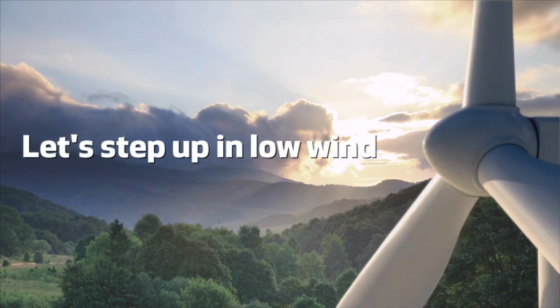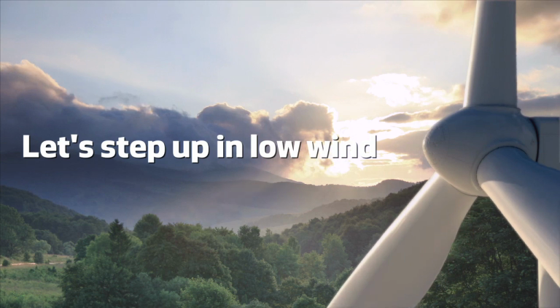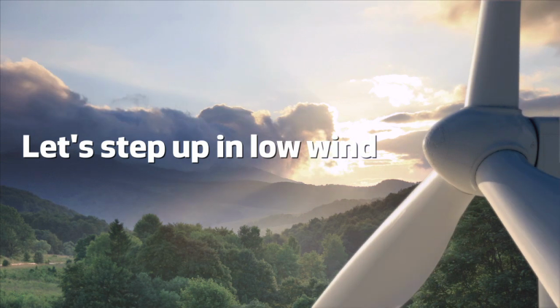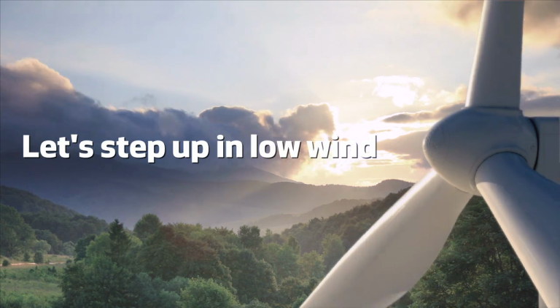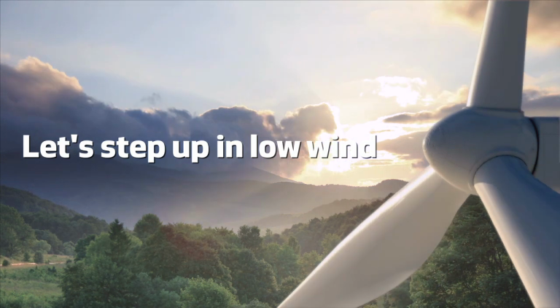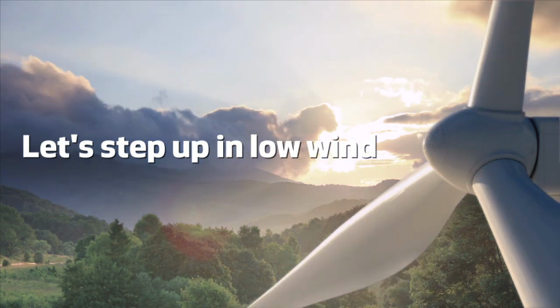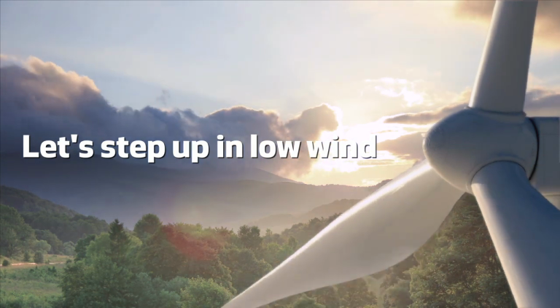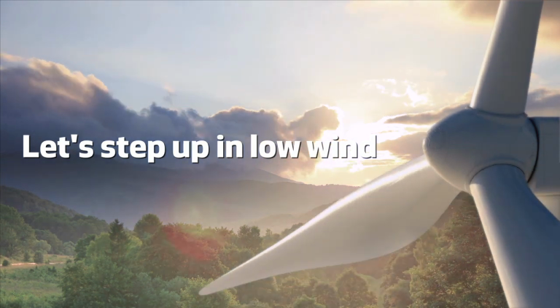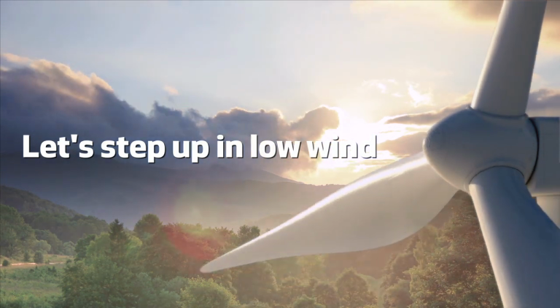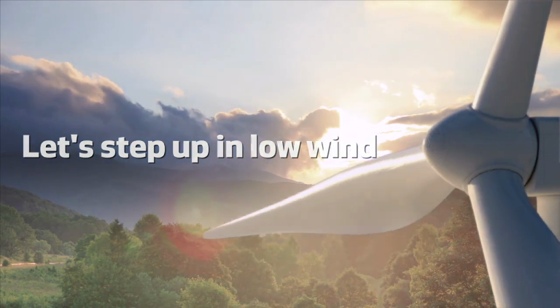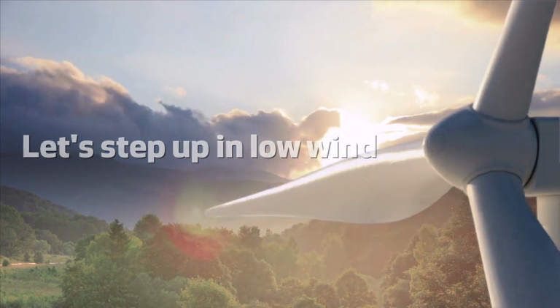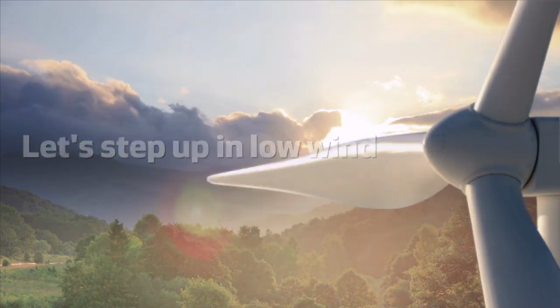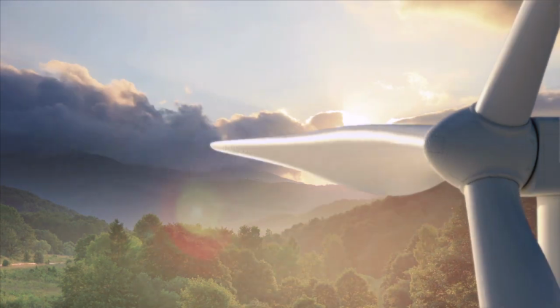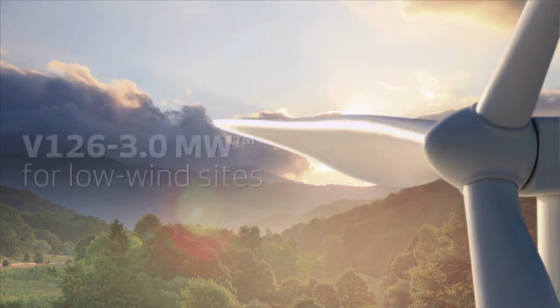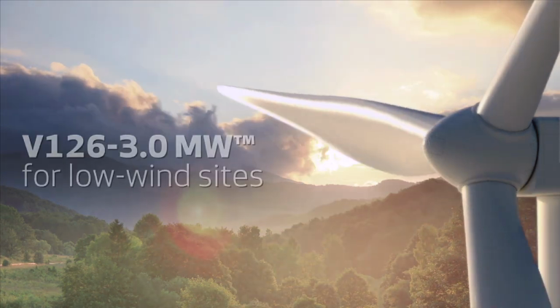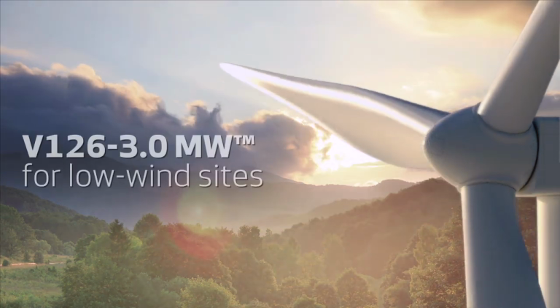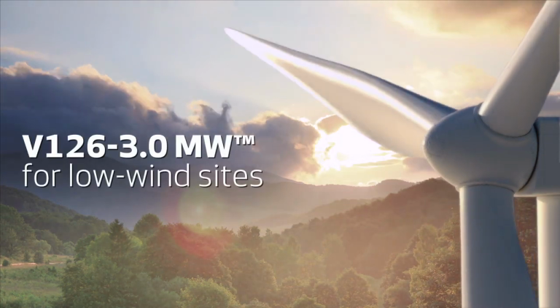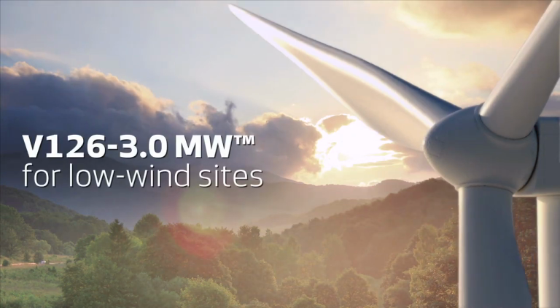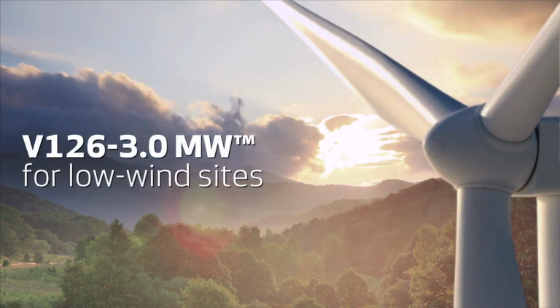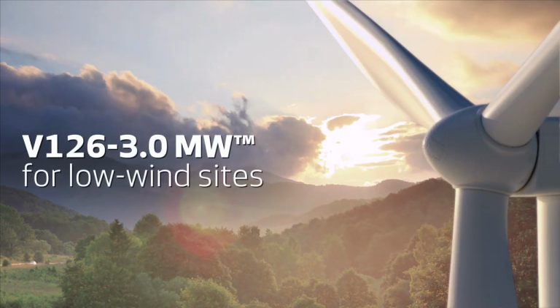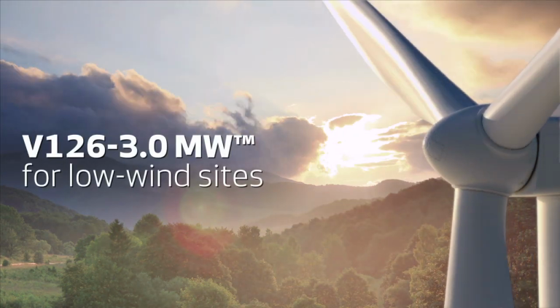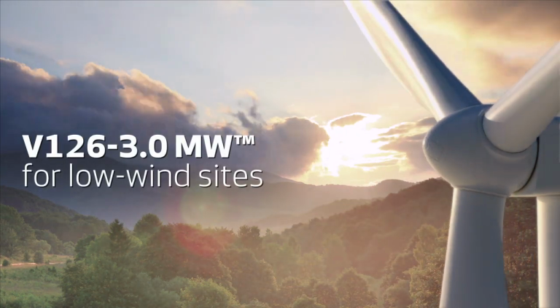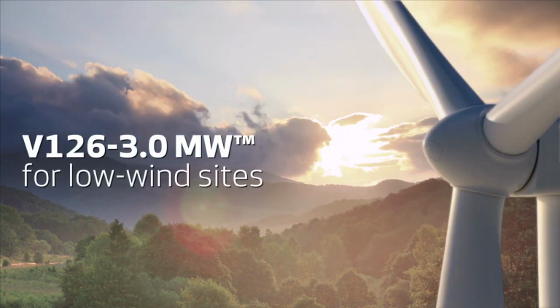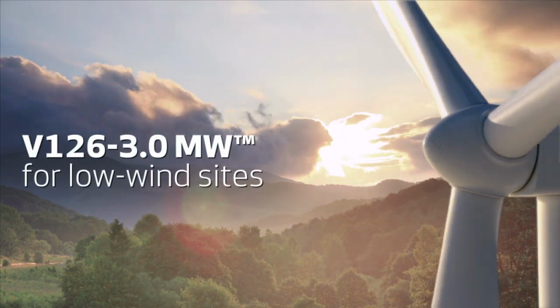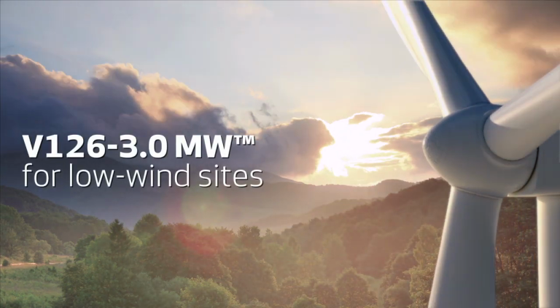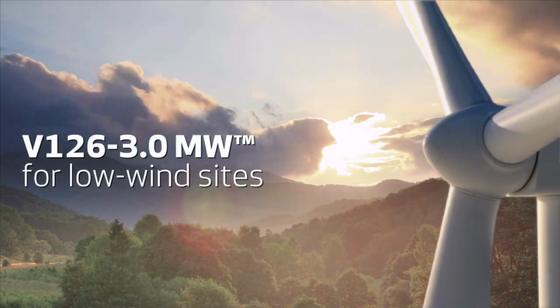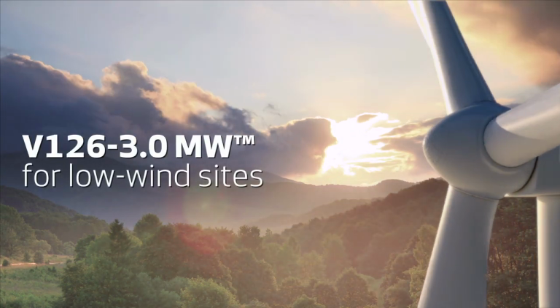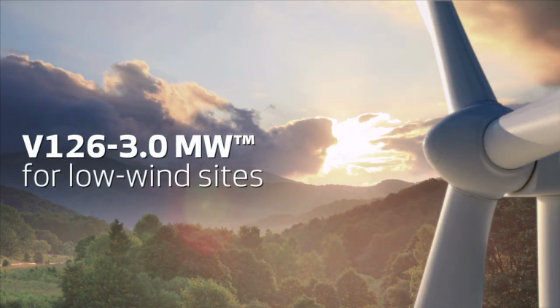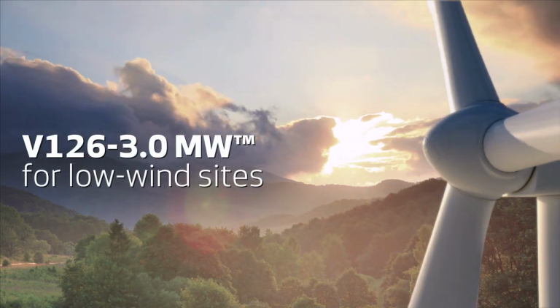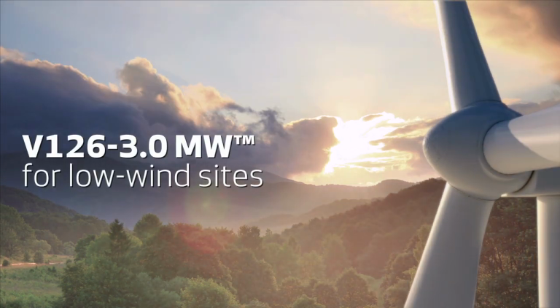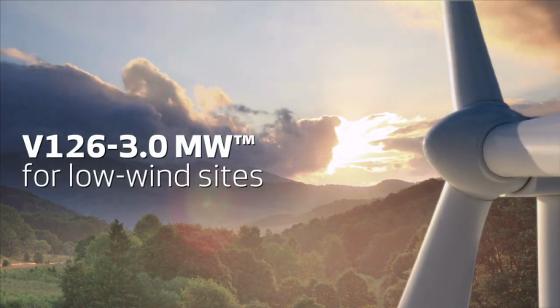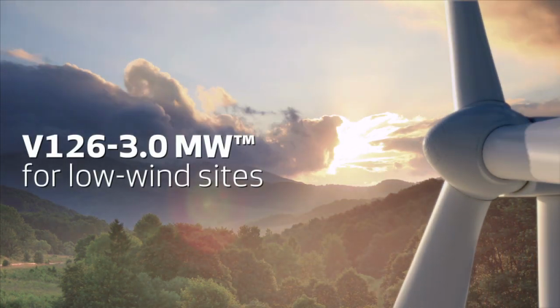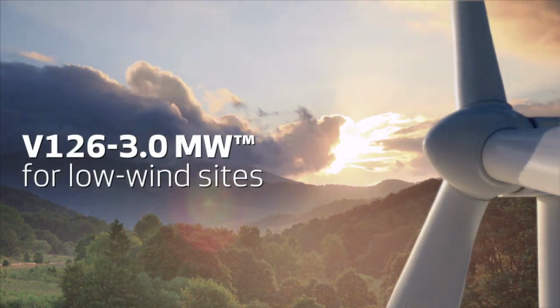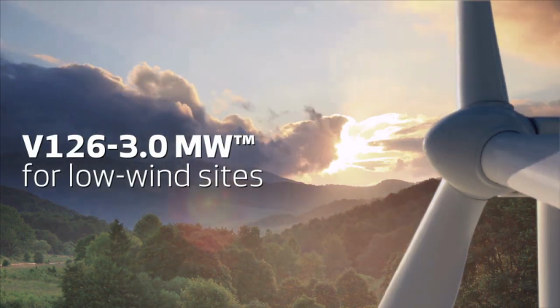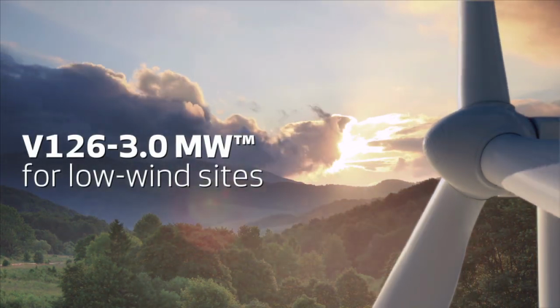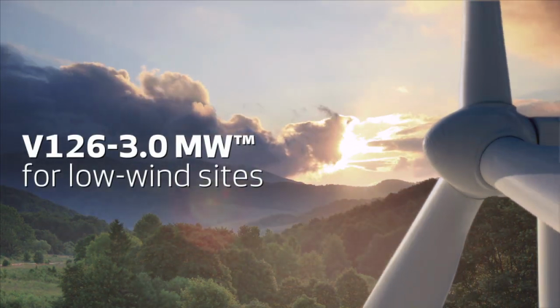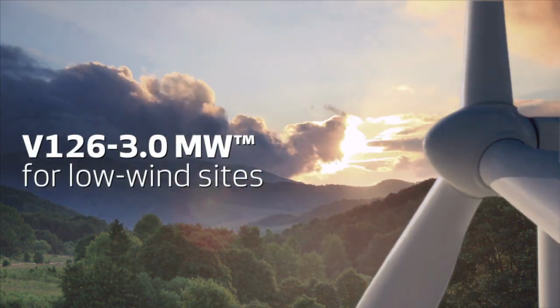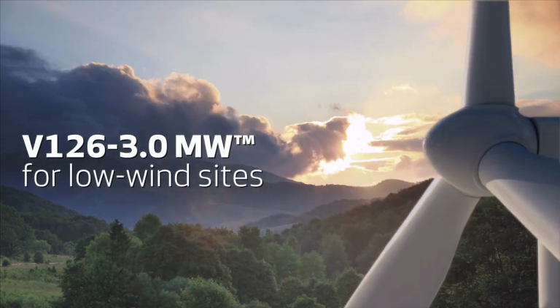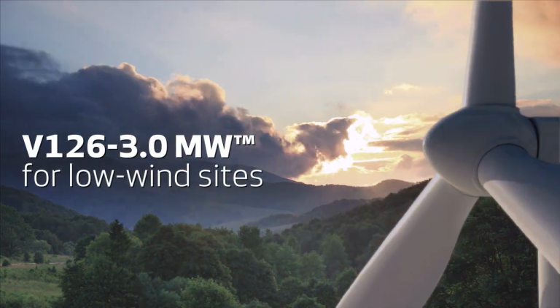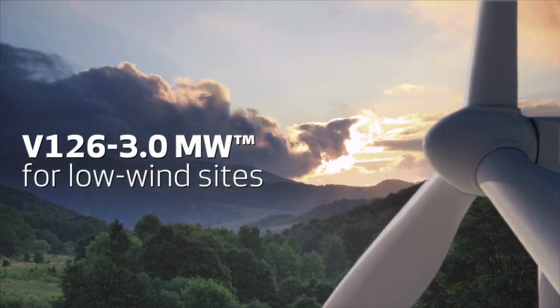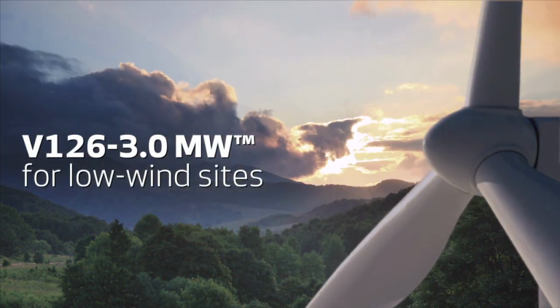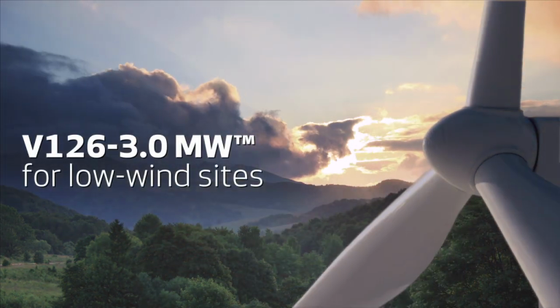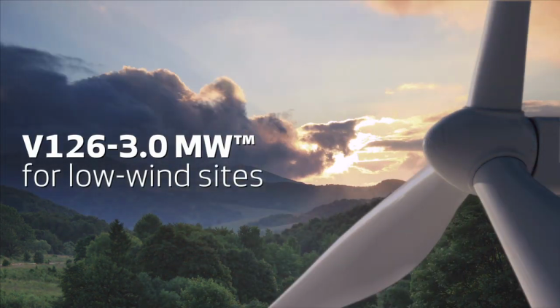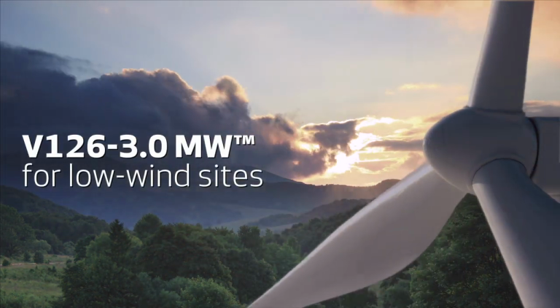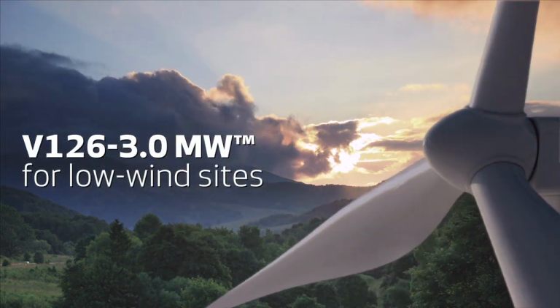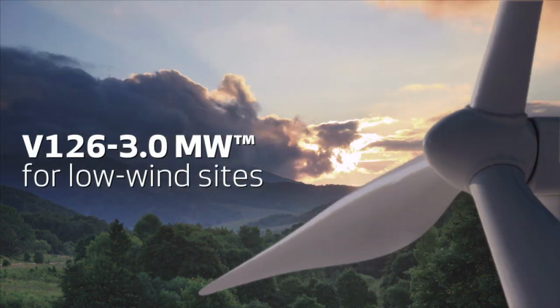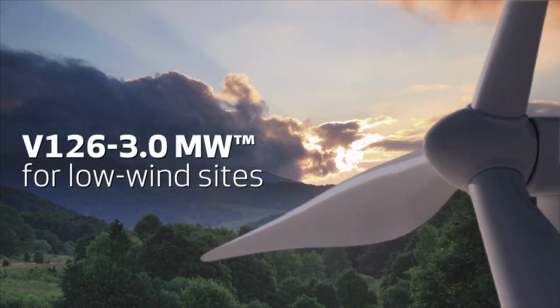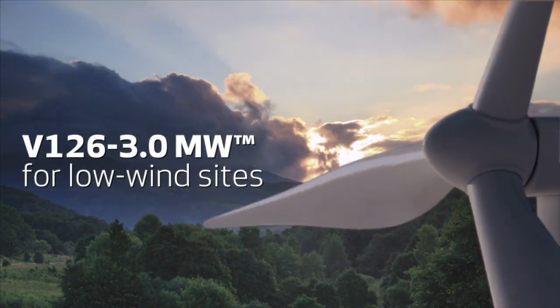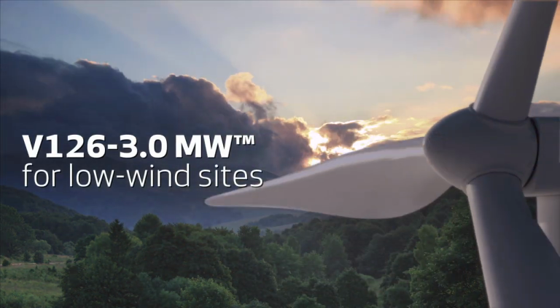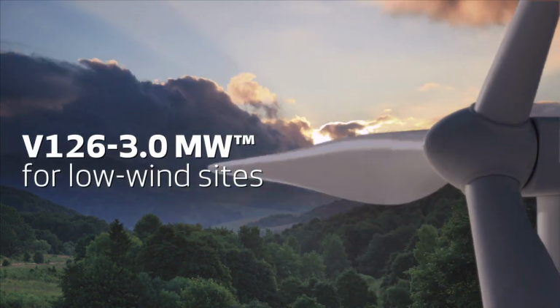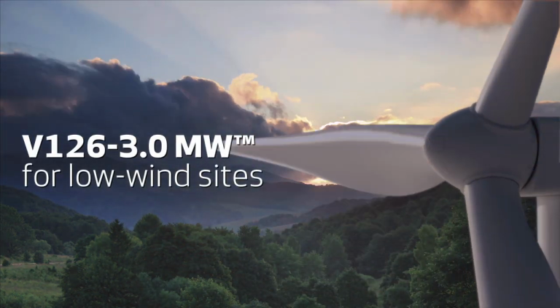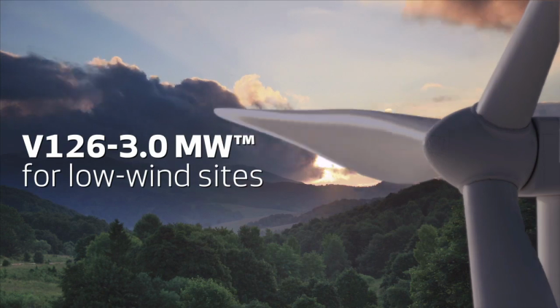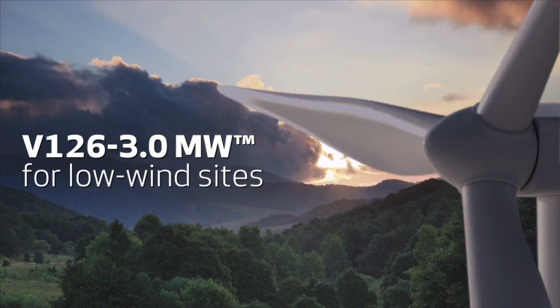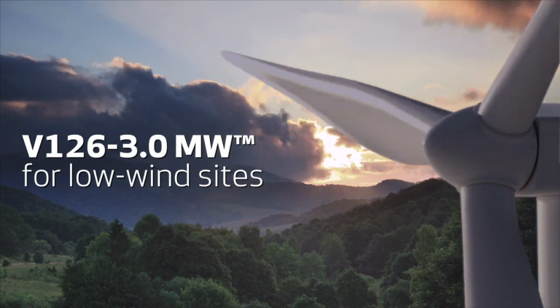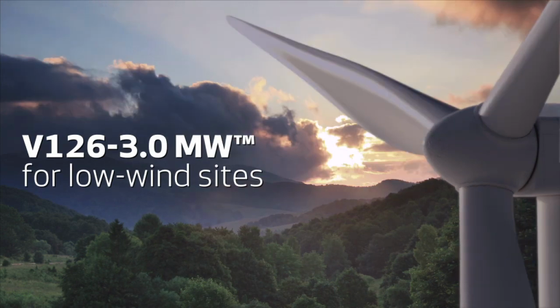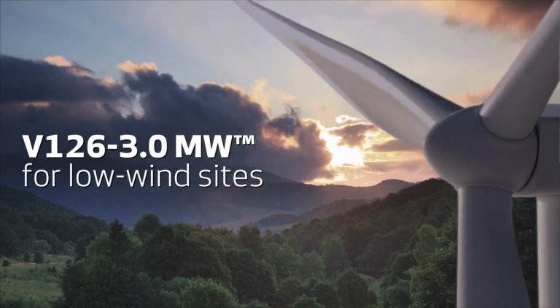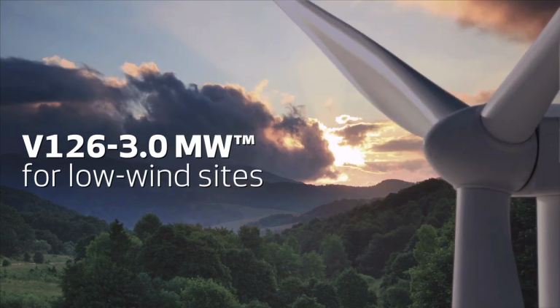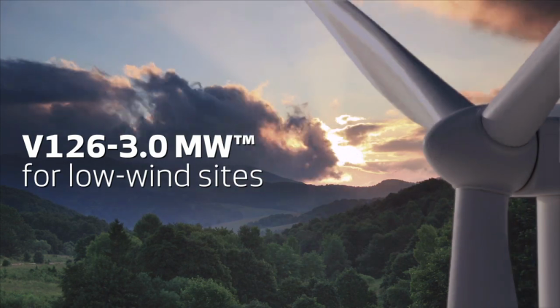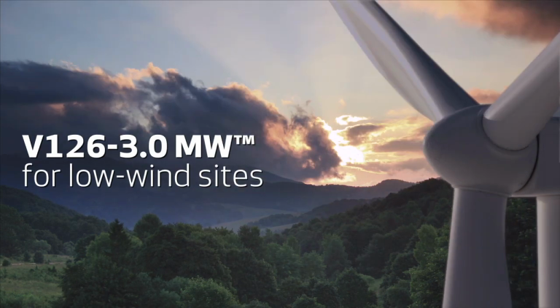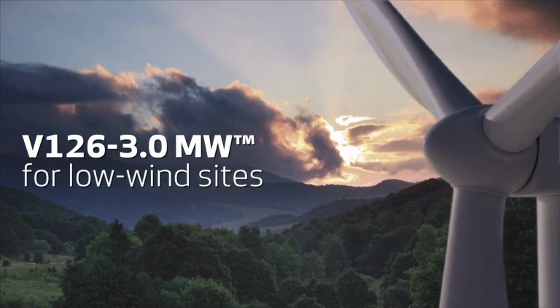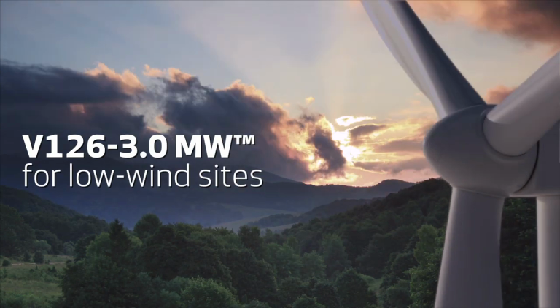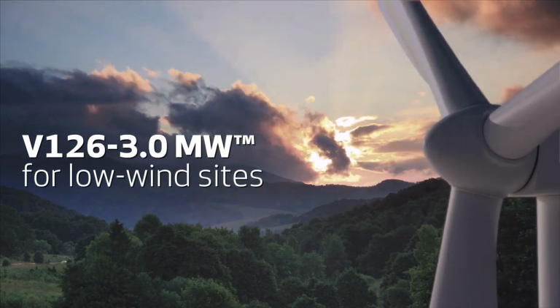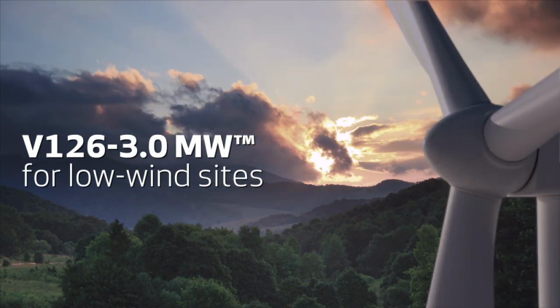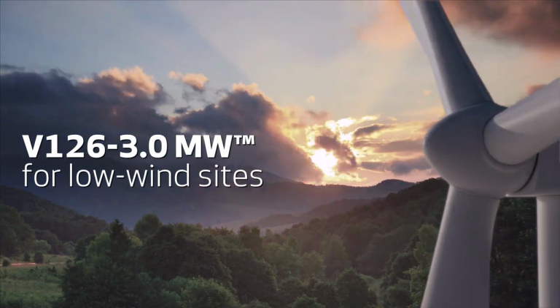Introducing the V126 3MW for low wind sites — the new addition to our turbine portfolio.